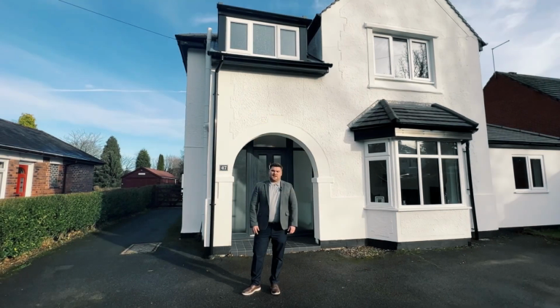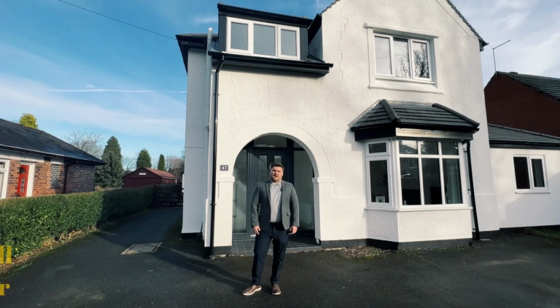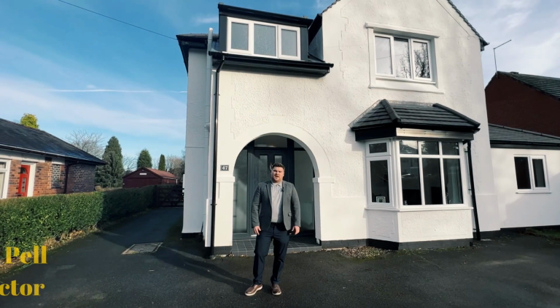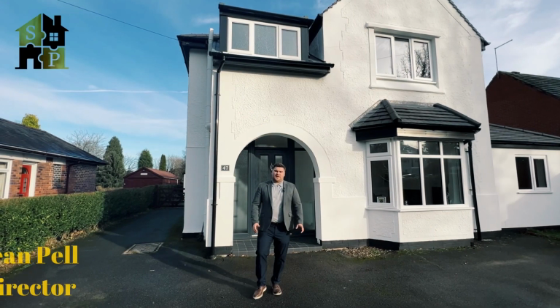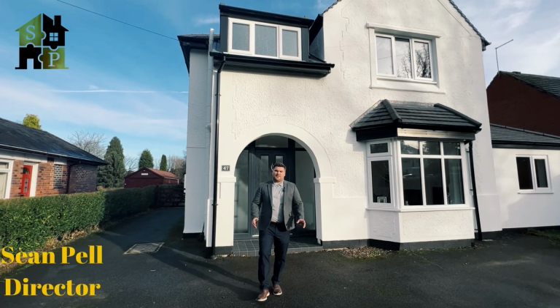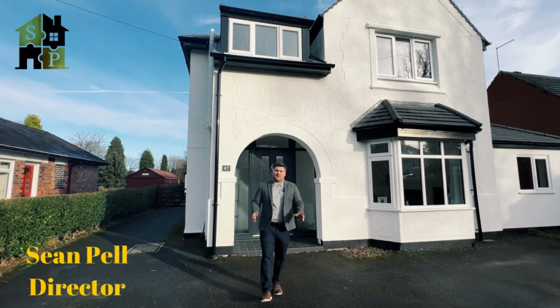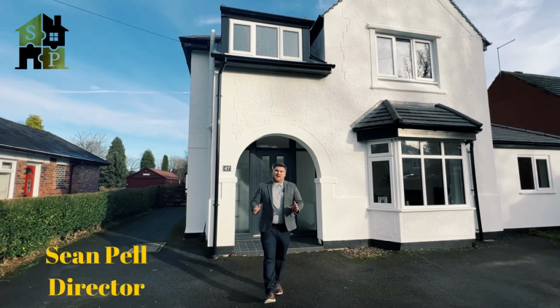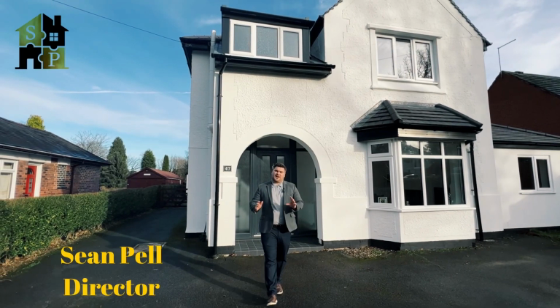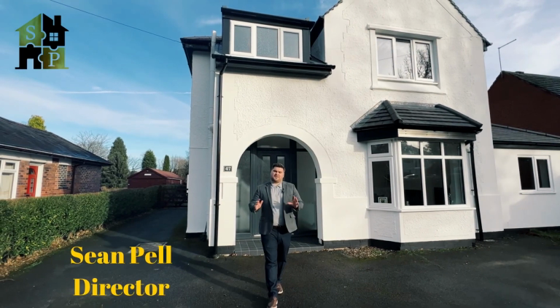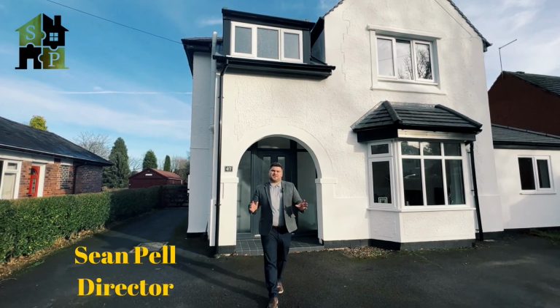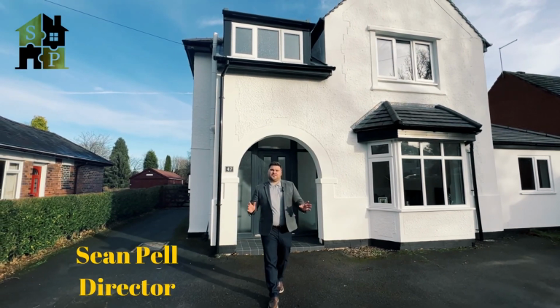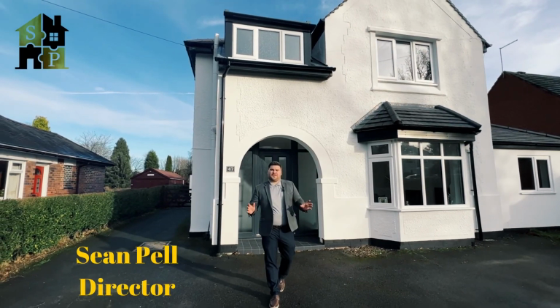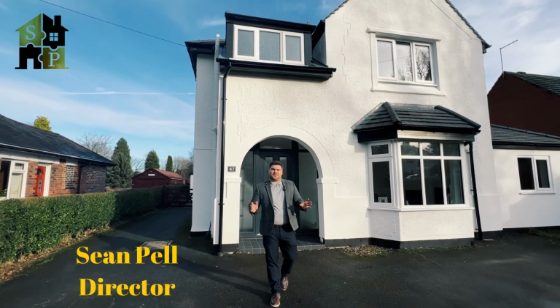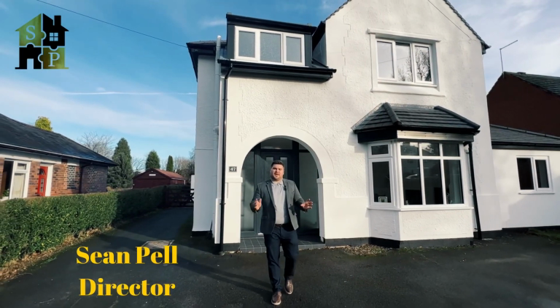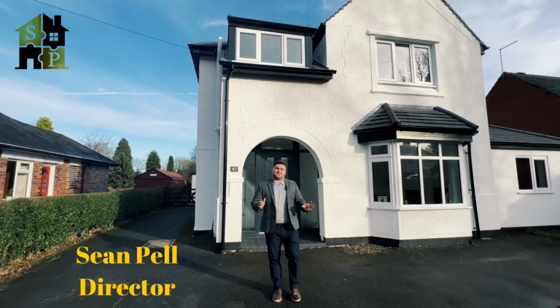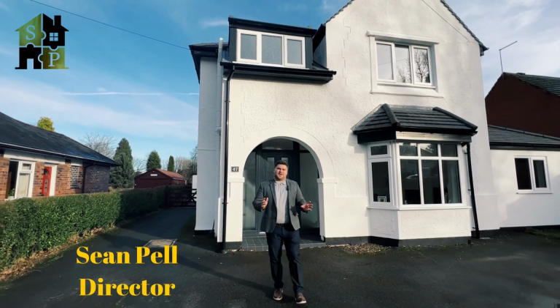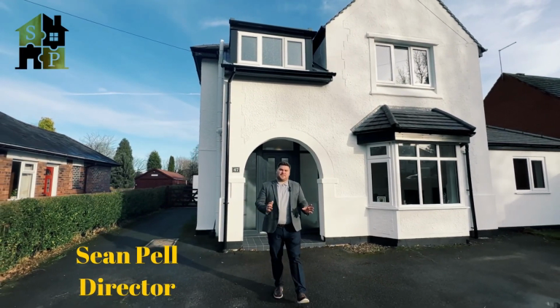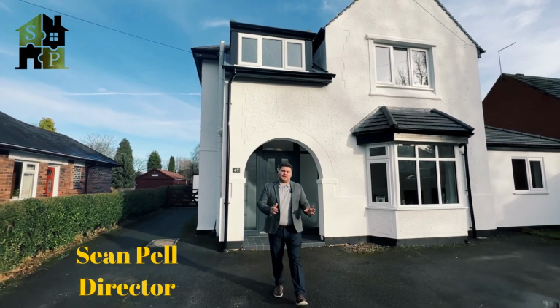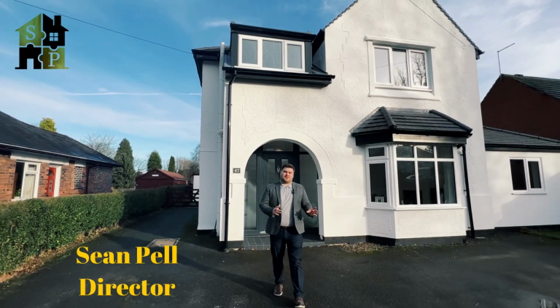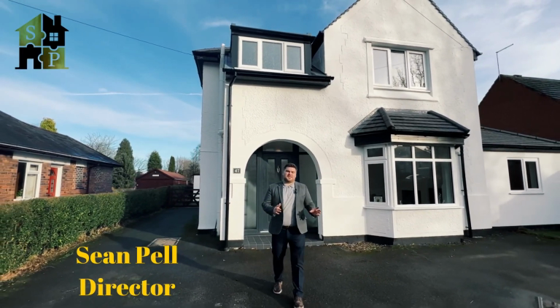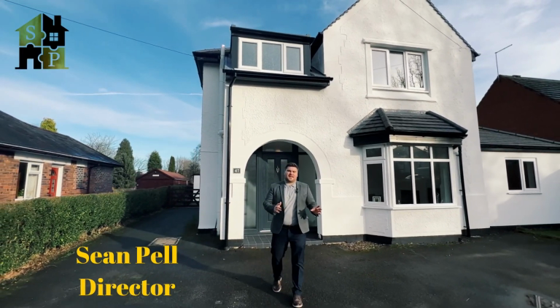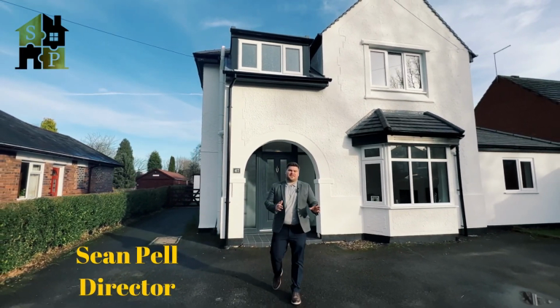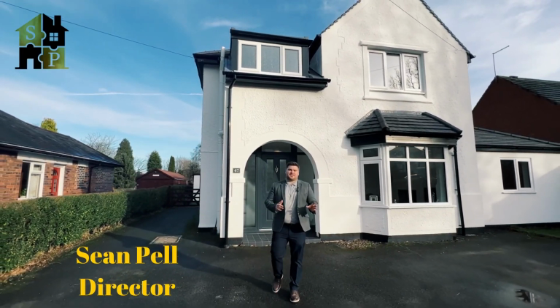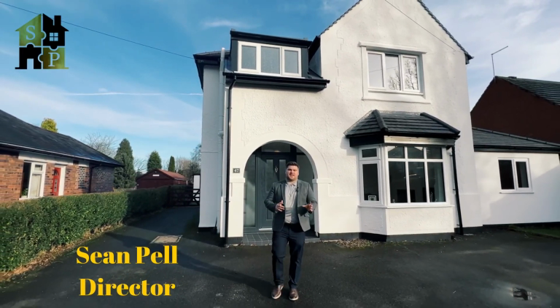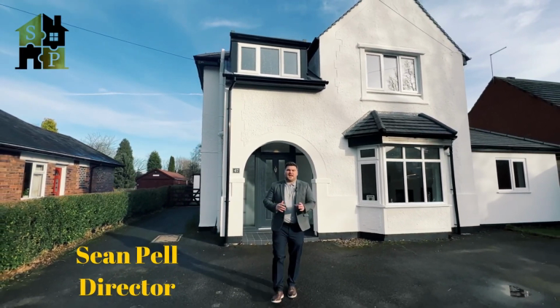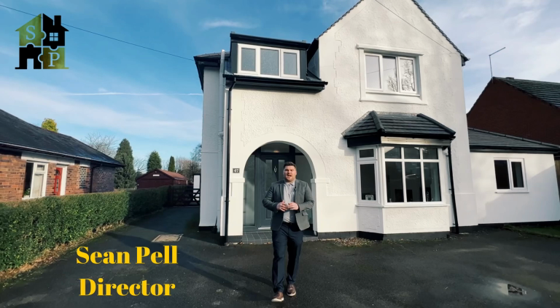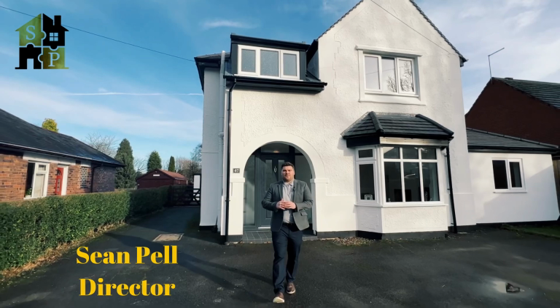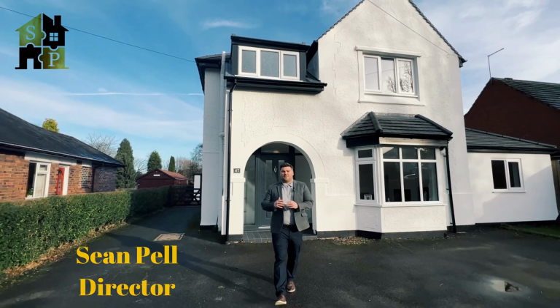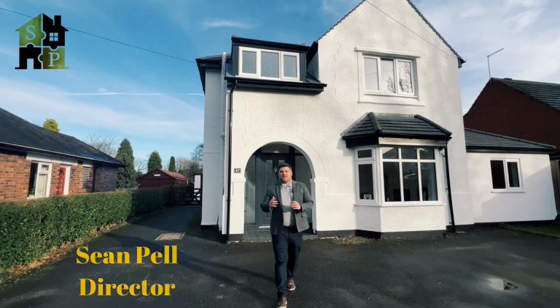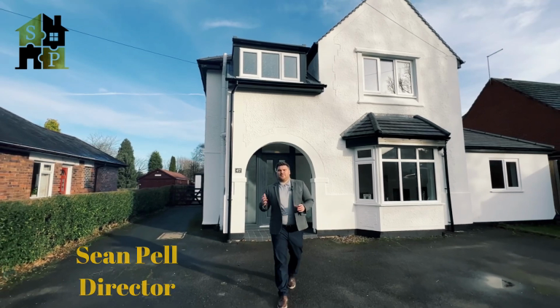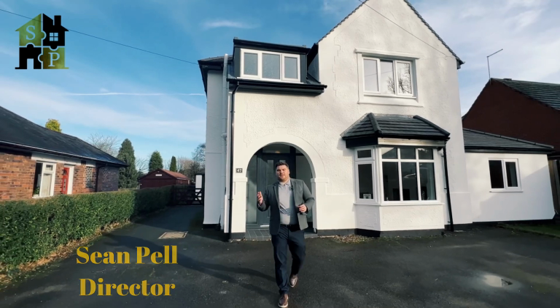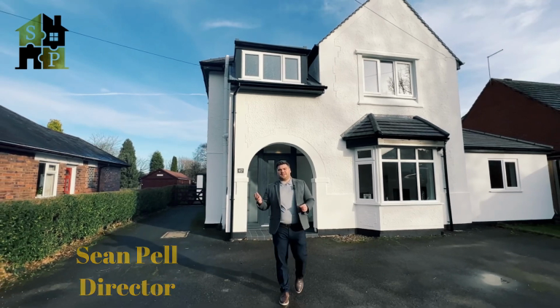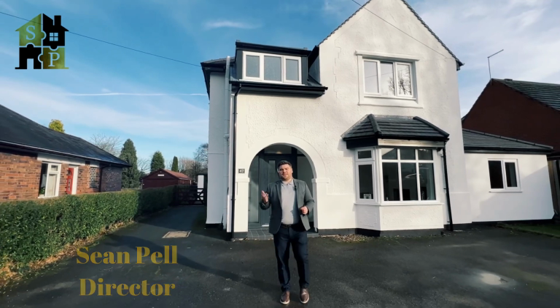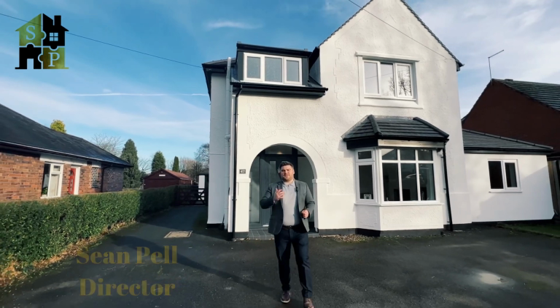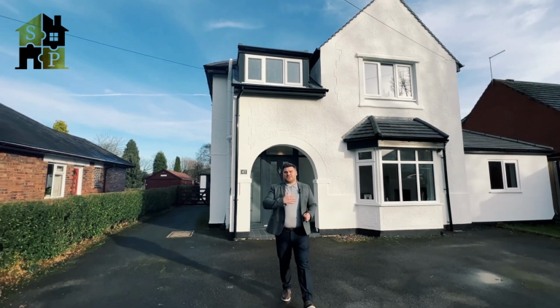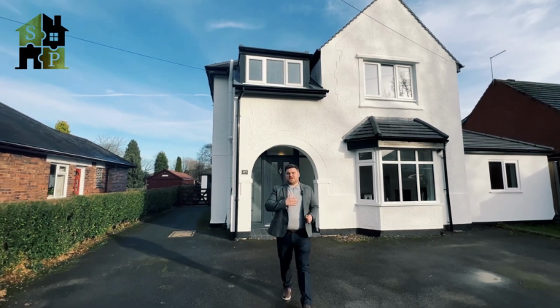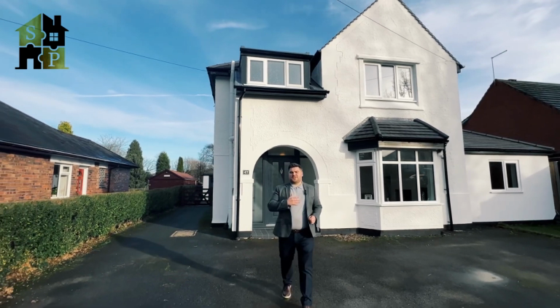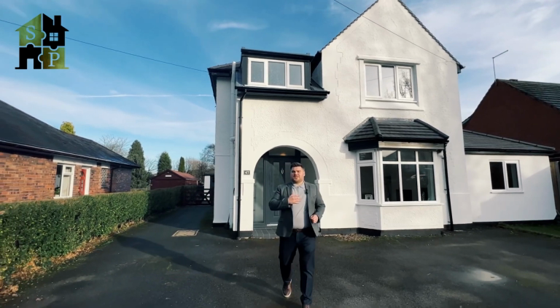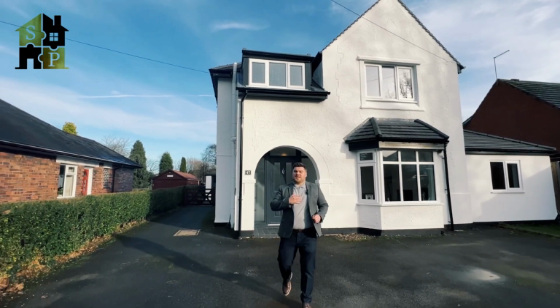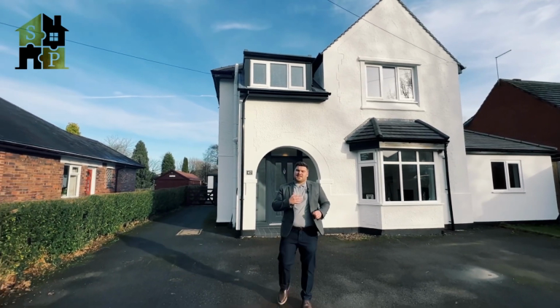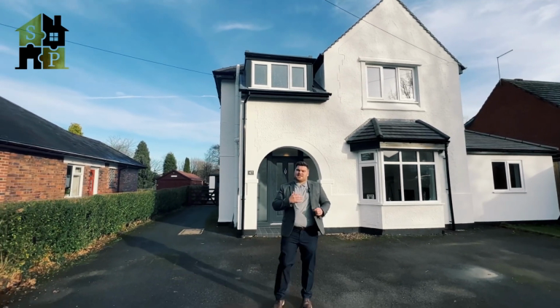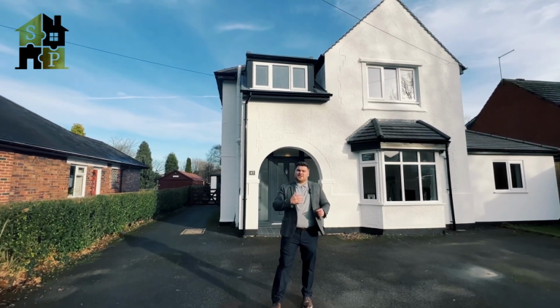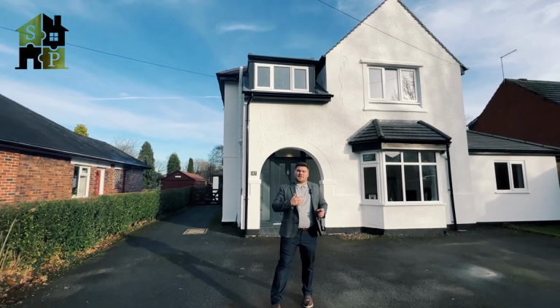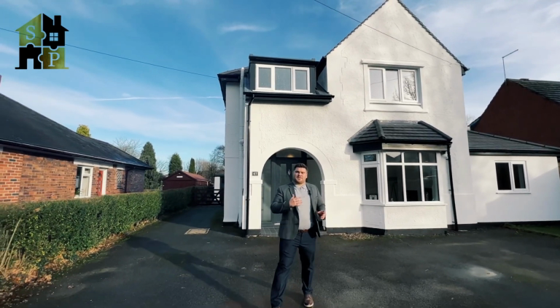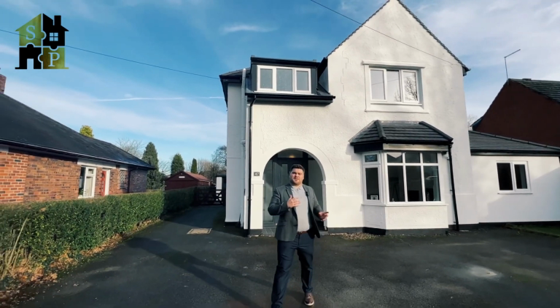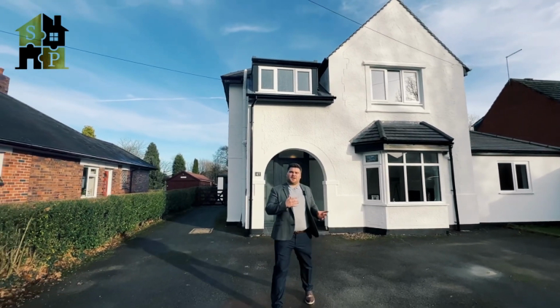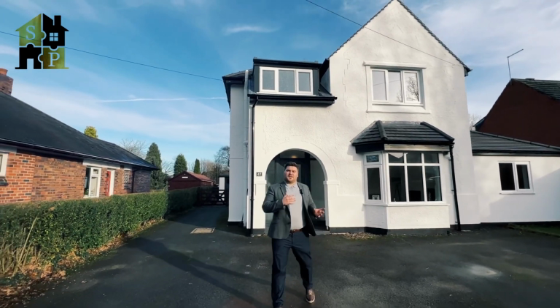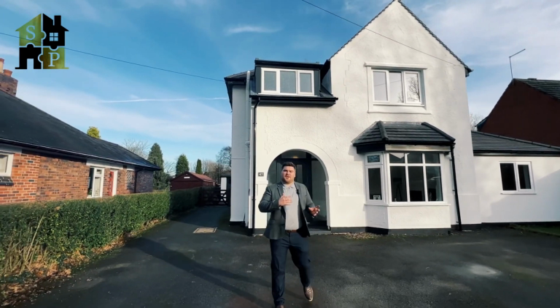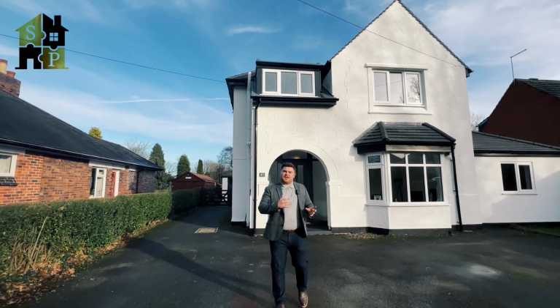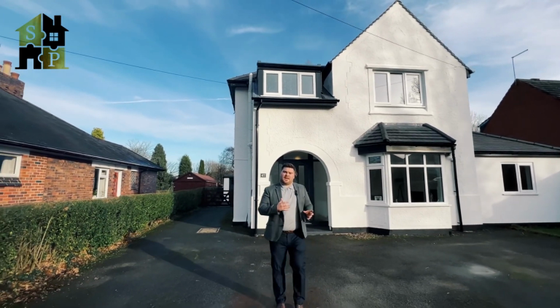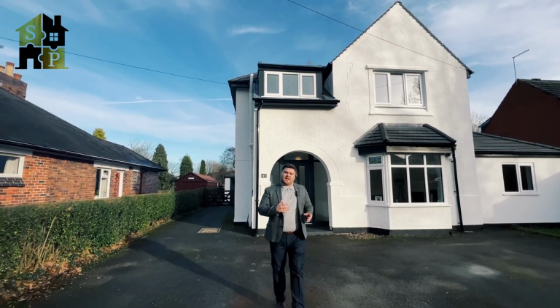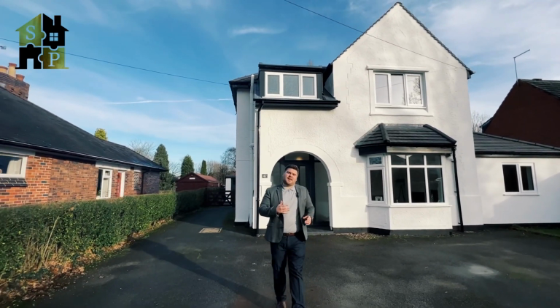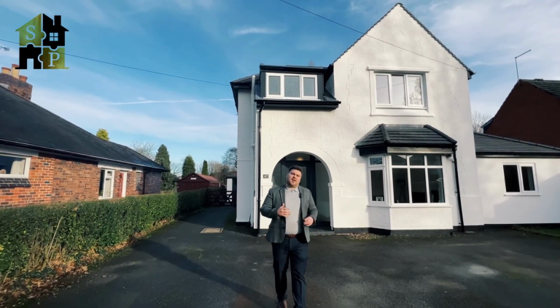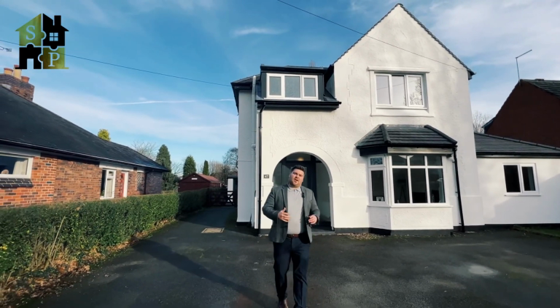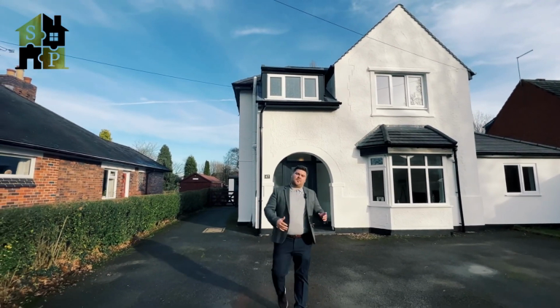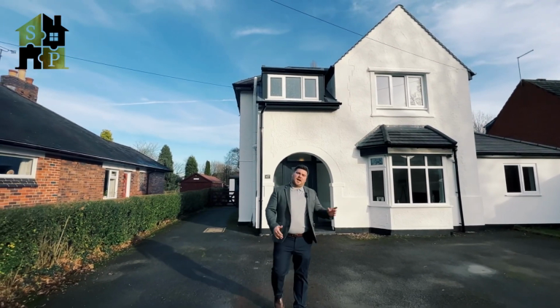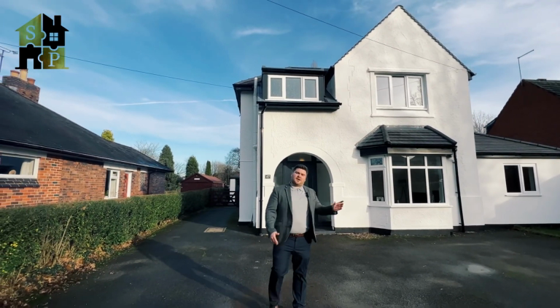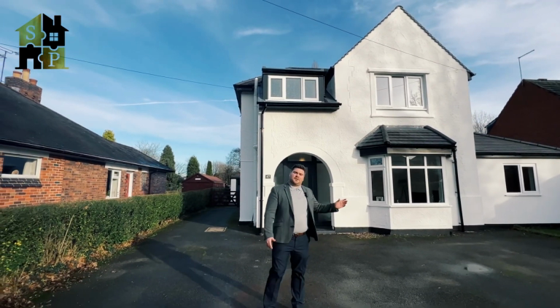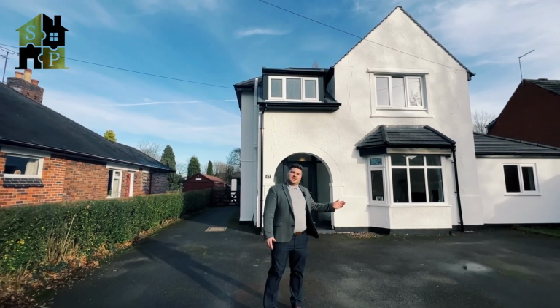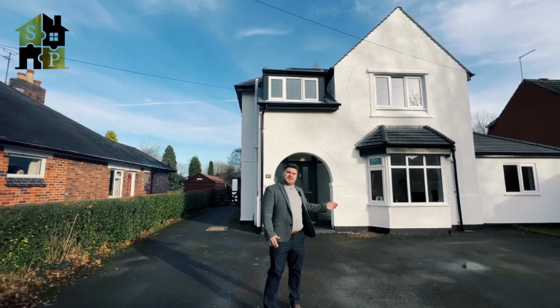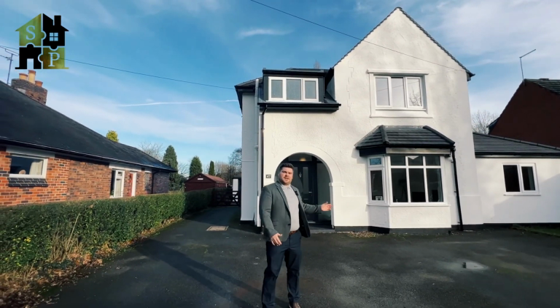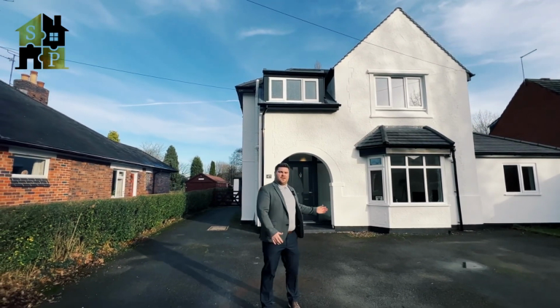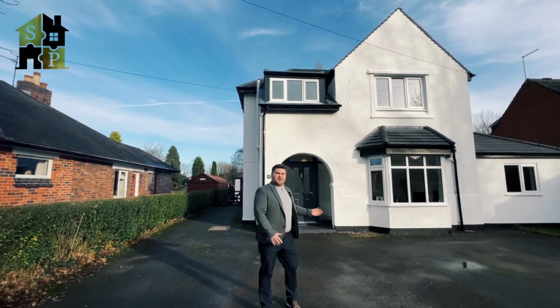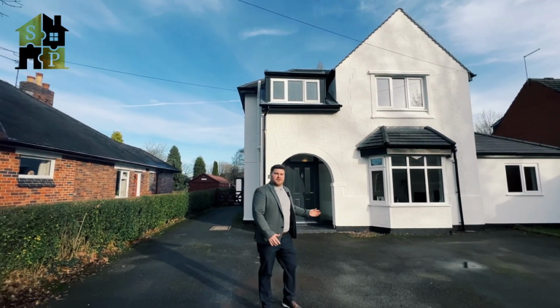Hi everyone, I'm Sean from SP Periods Sales. I'm really pleased to introduce this new property that we've got on the market on Blackwood in Colville.